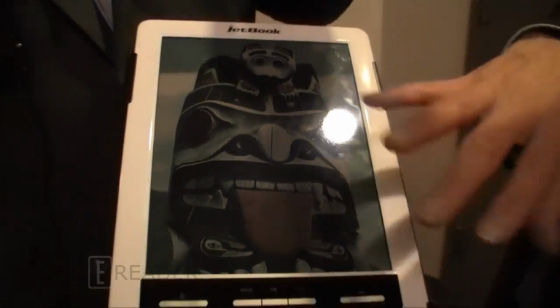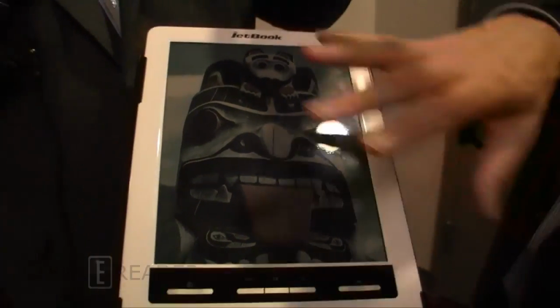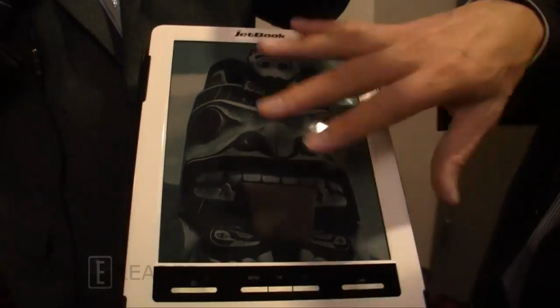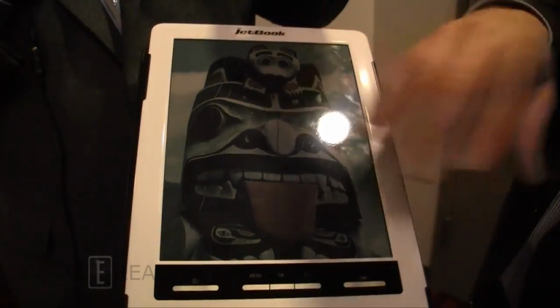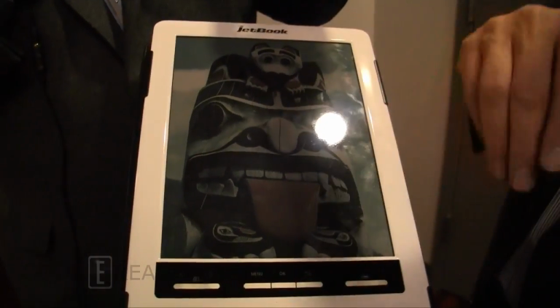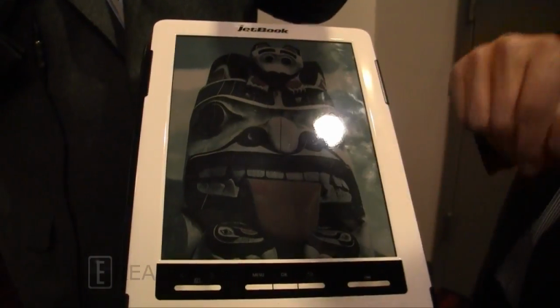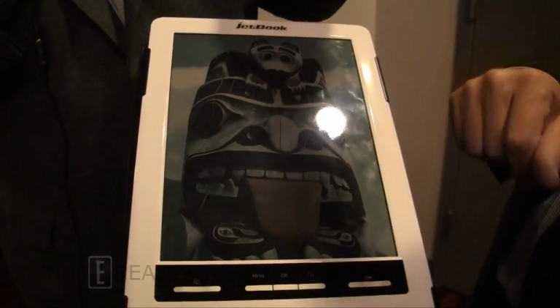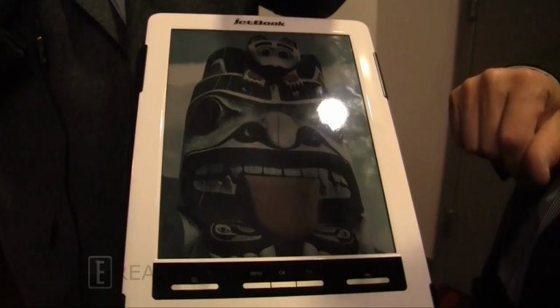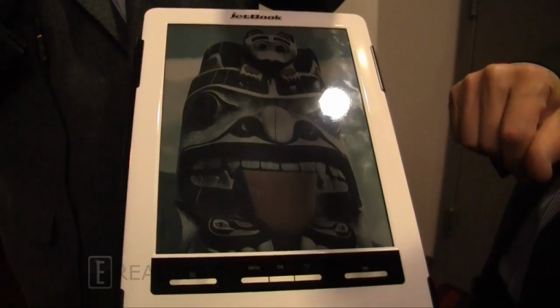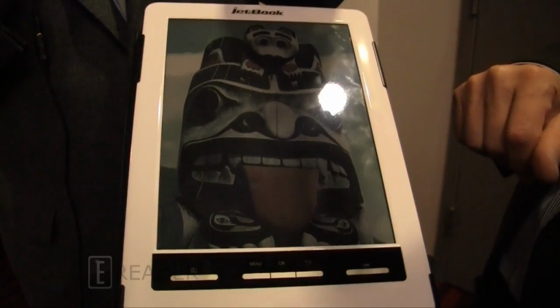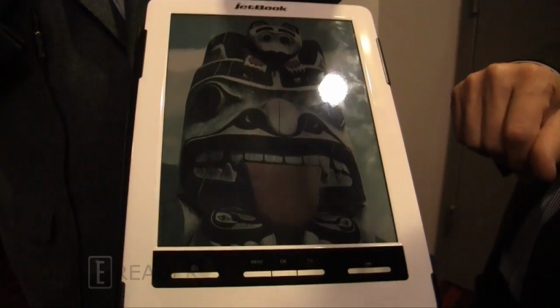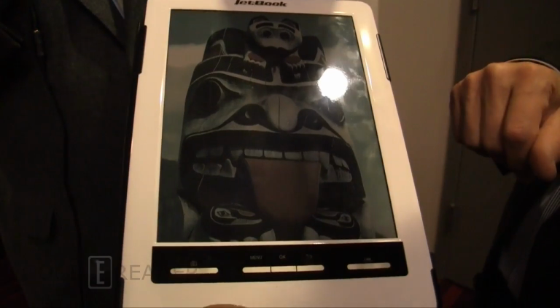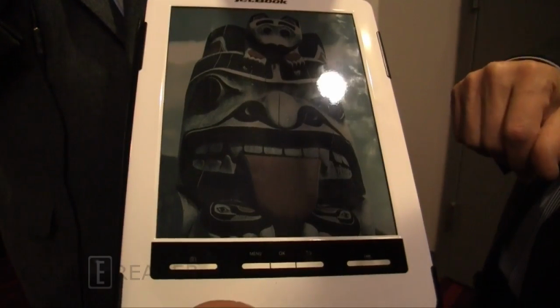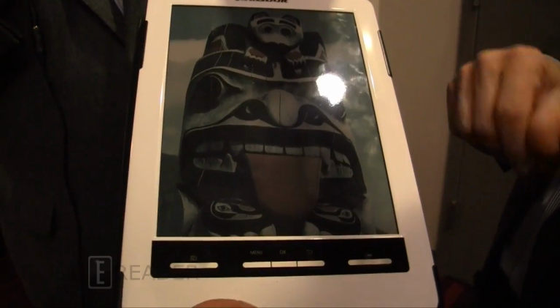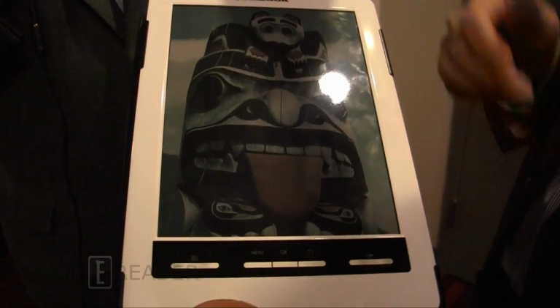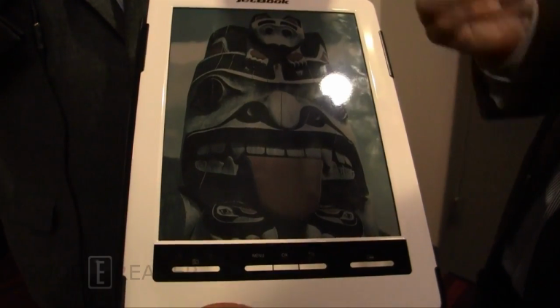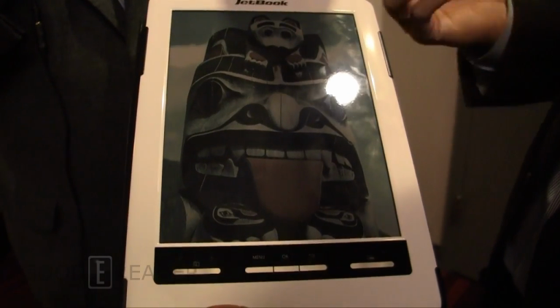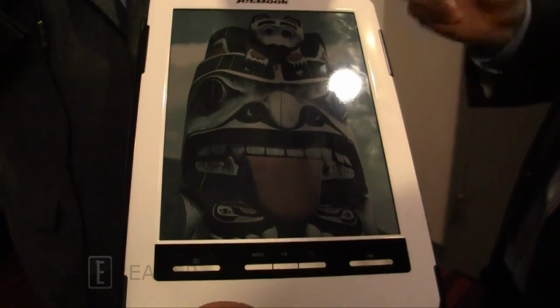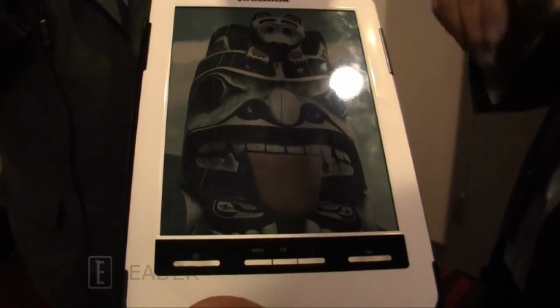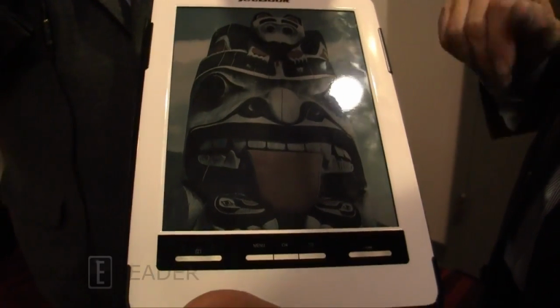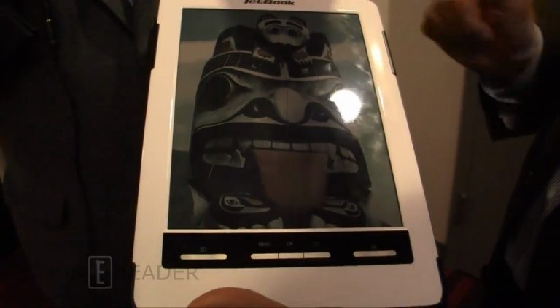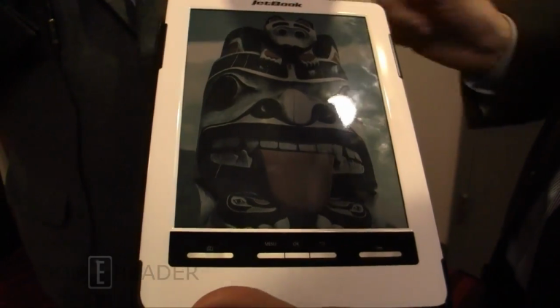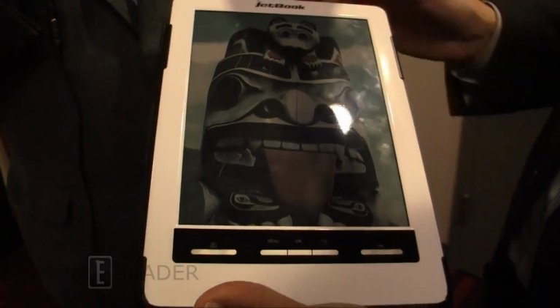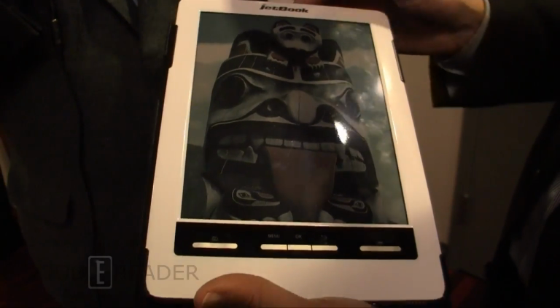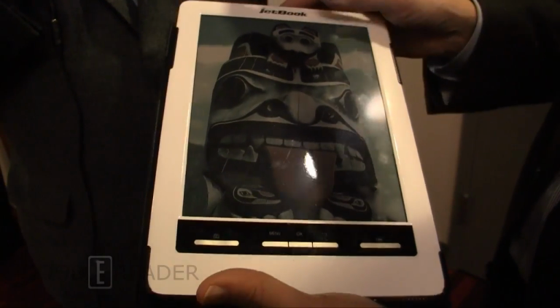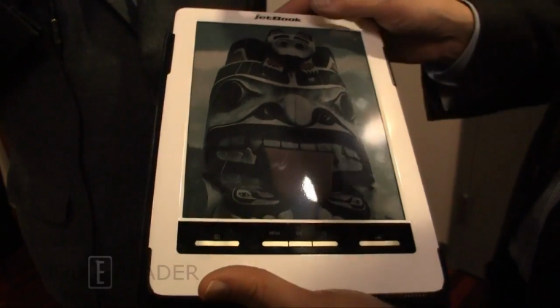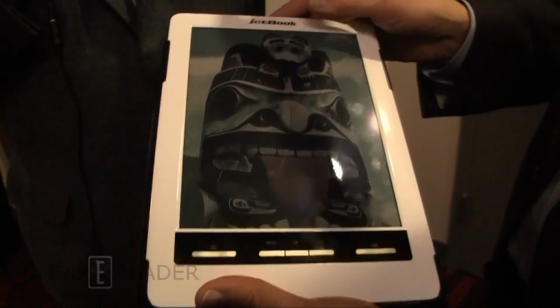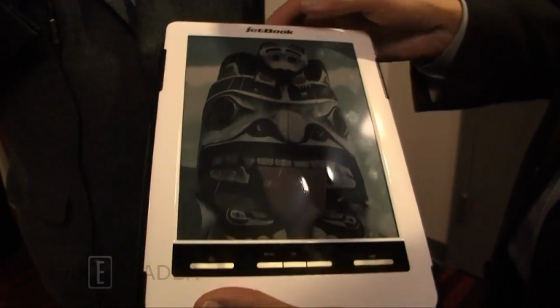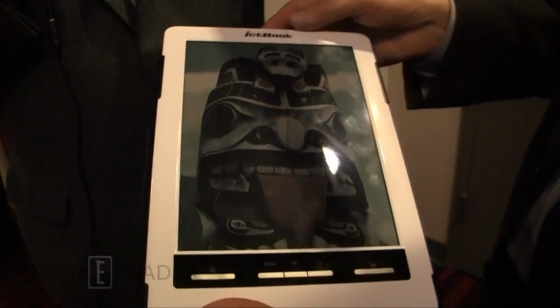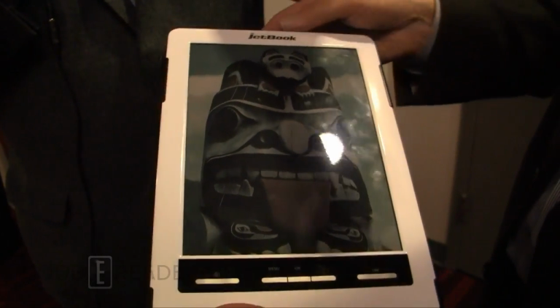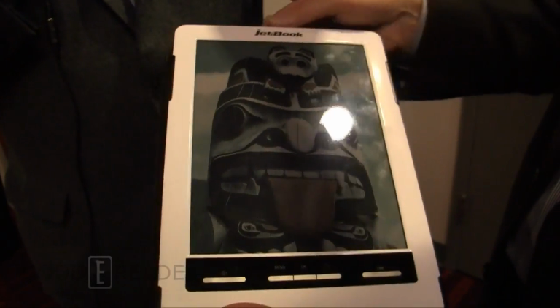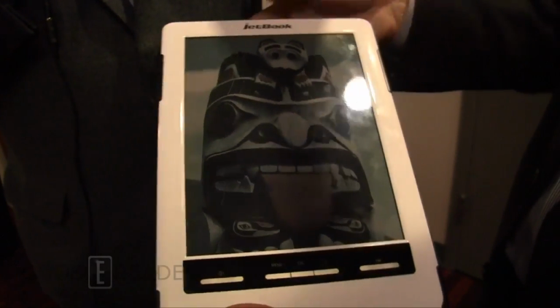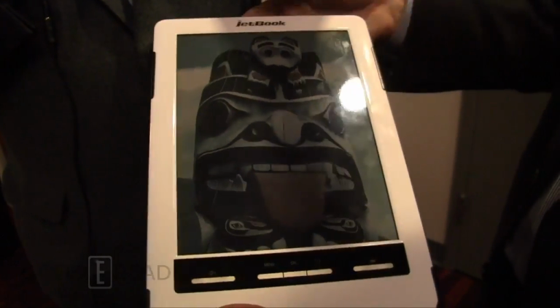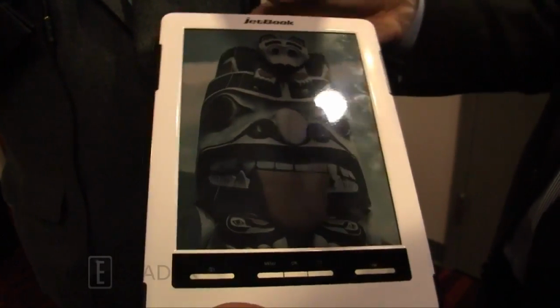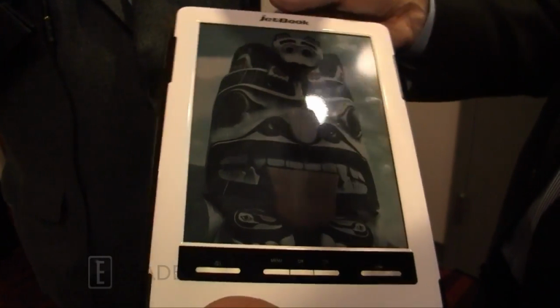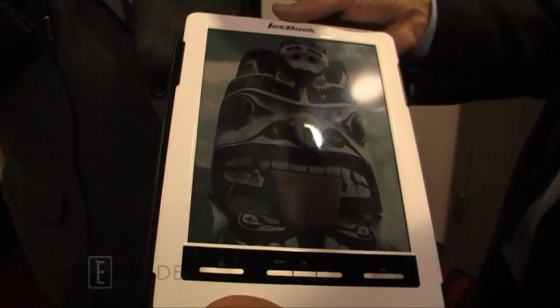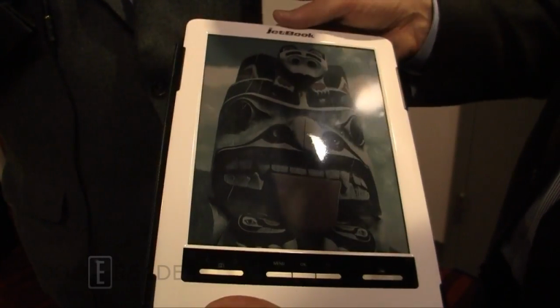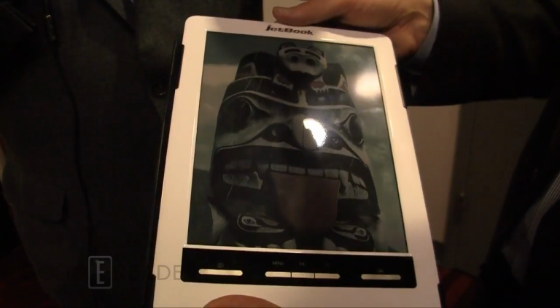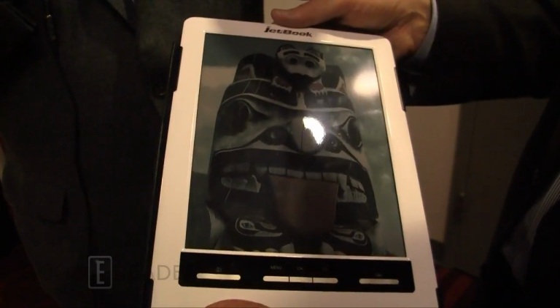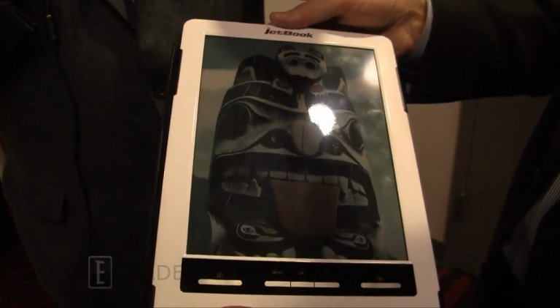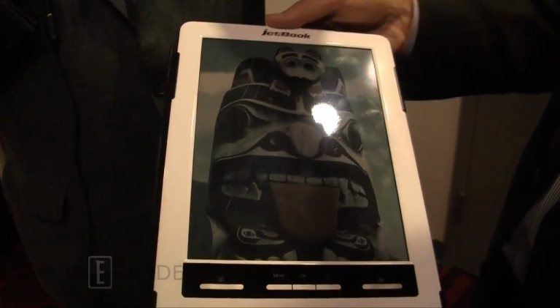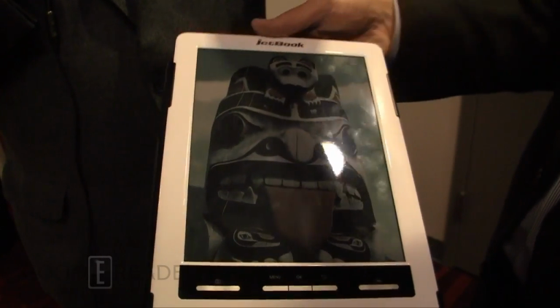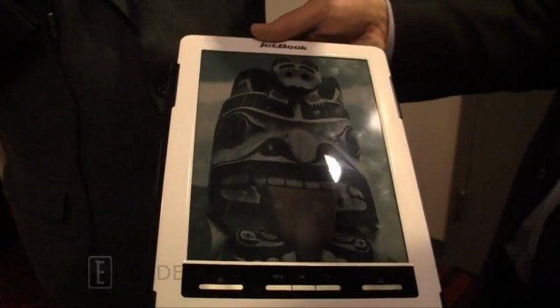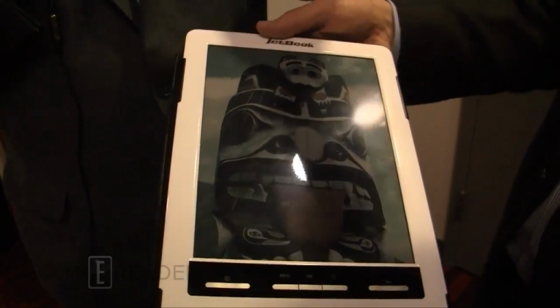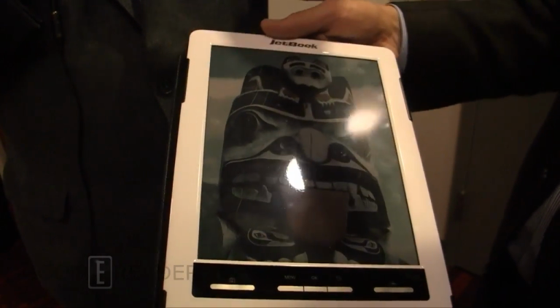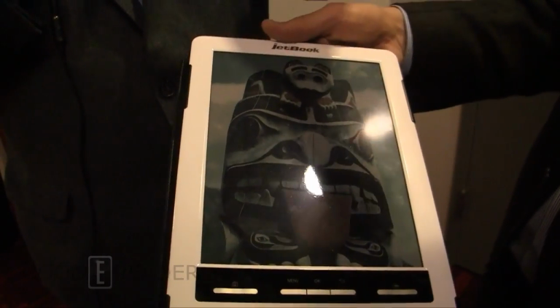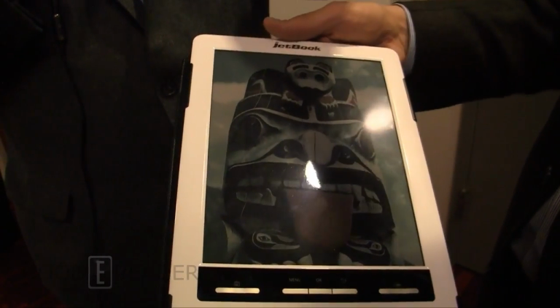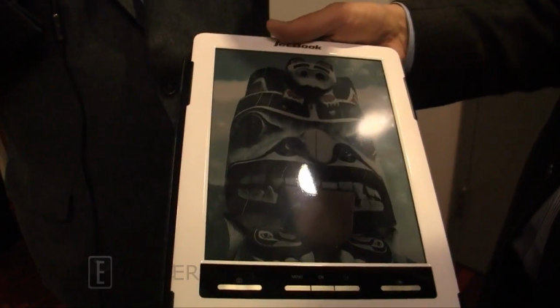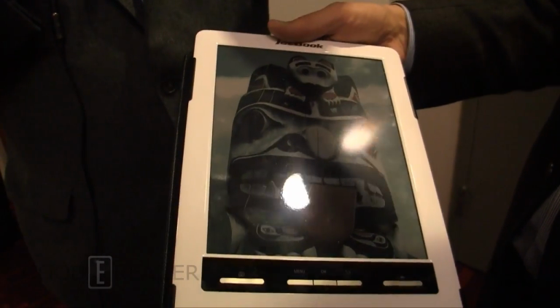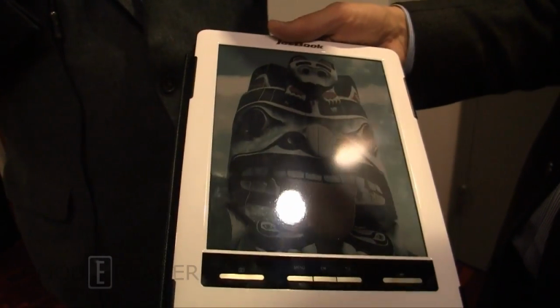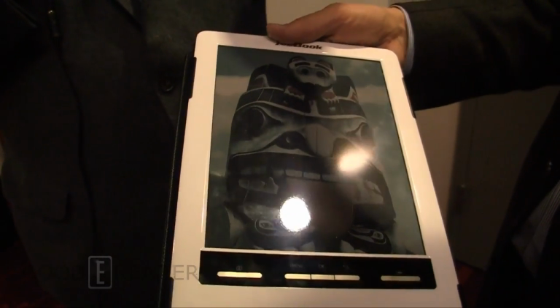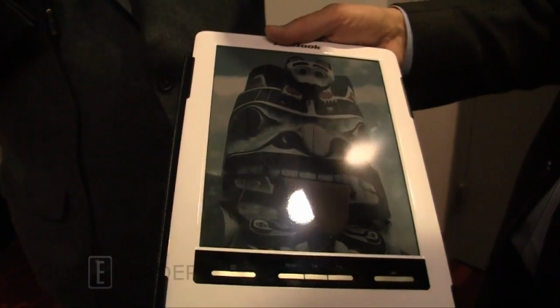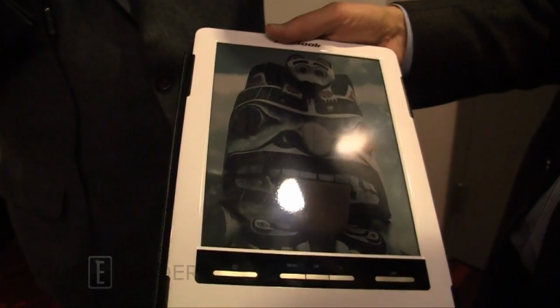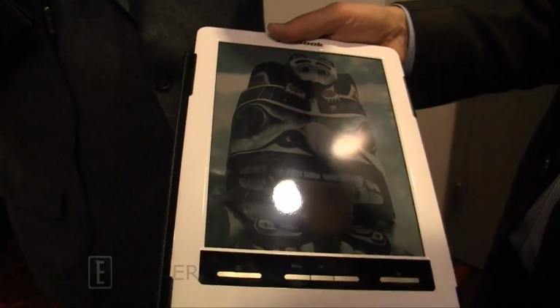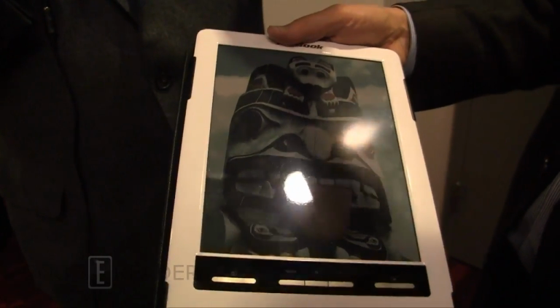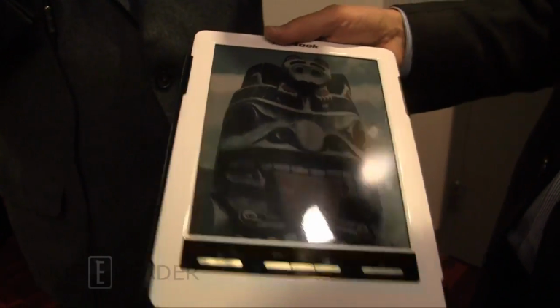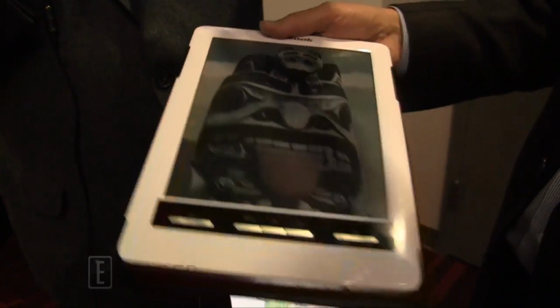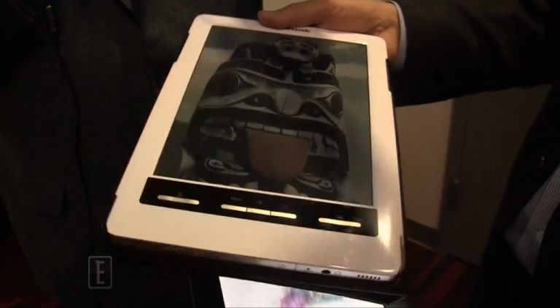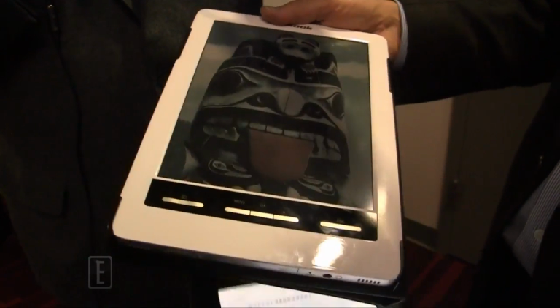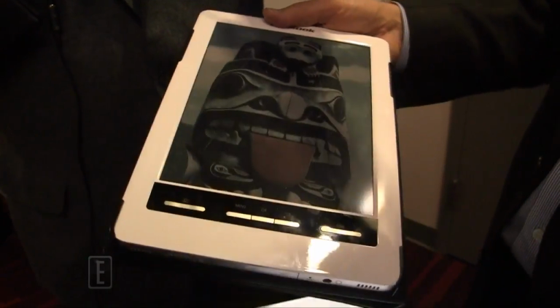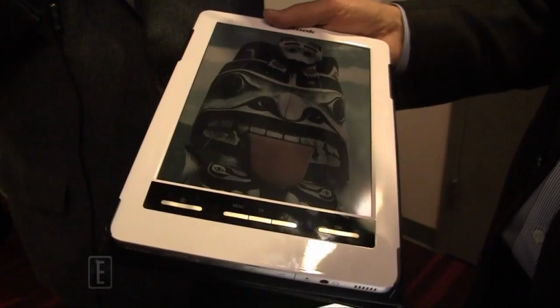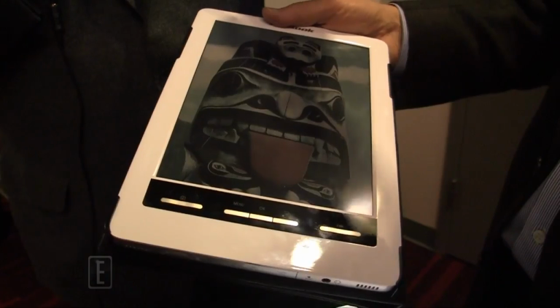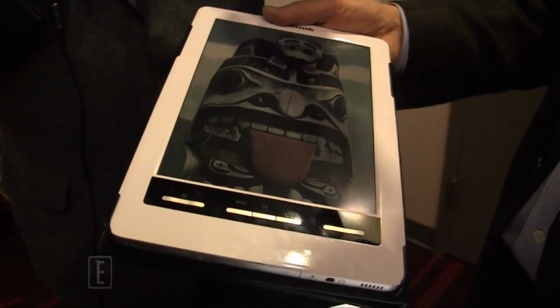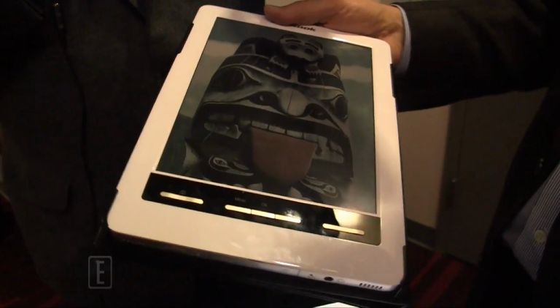This is an e-reader that's available on the market today from Iktako and it's called the JetBook. It uses Triton 2.